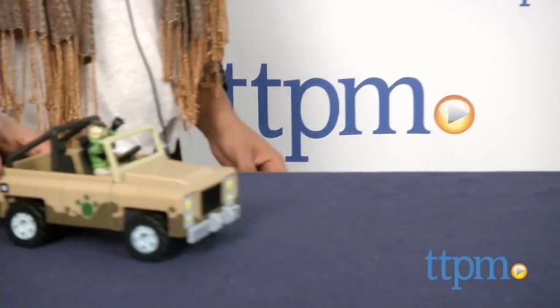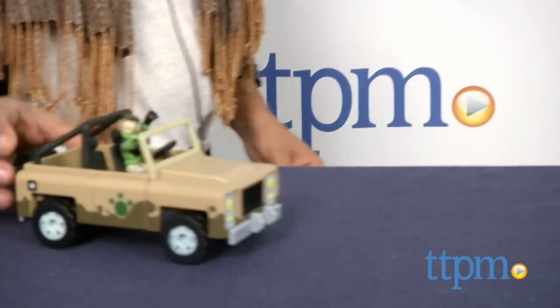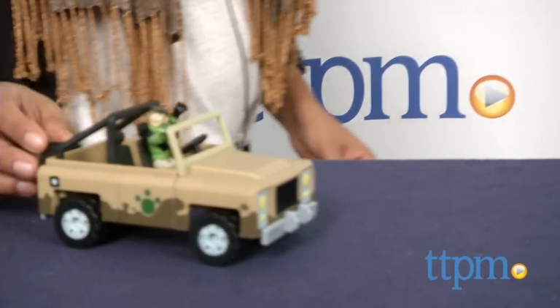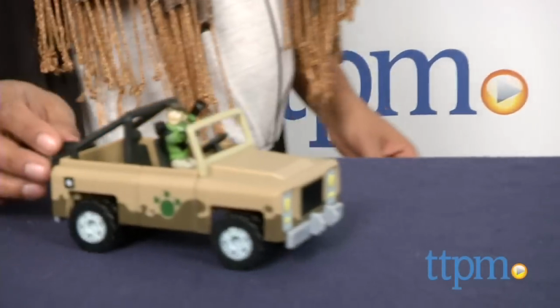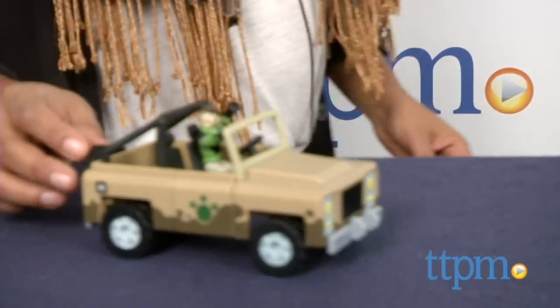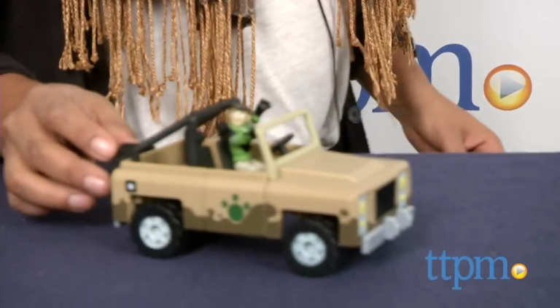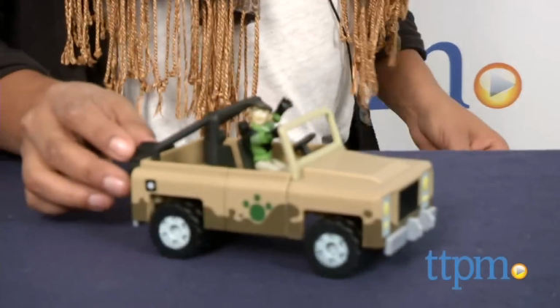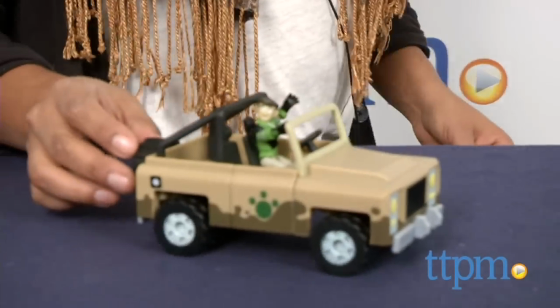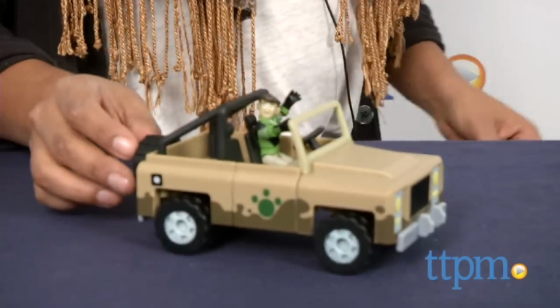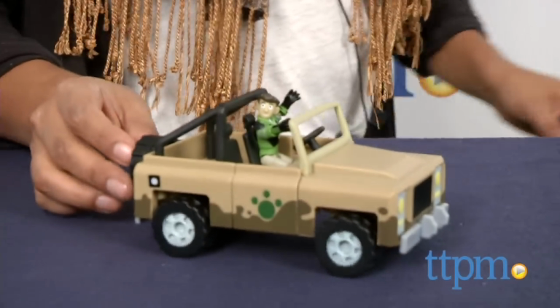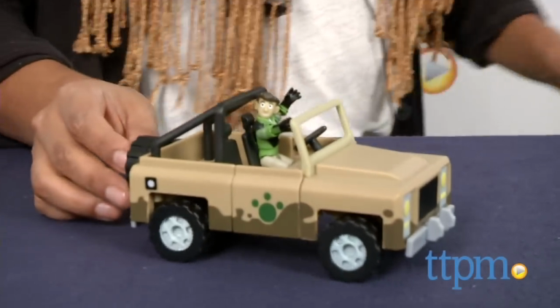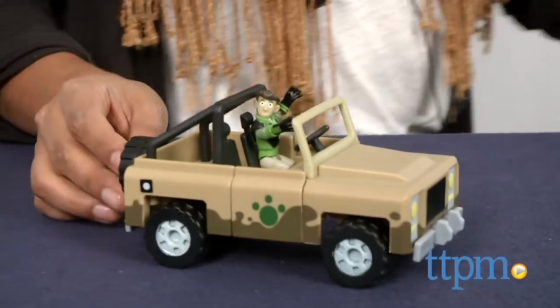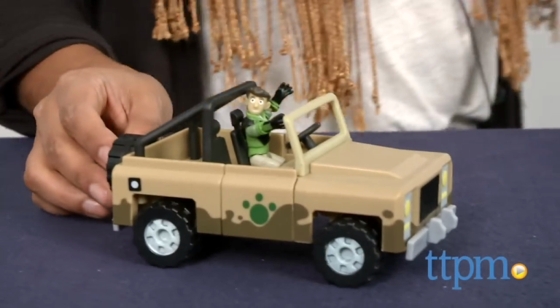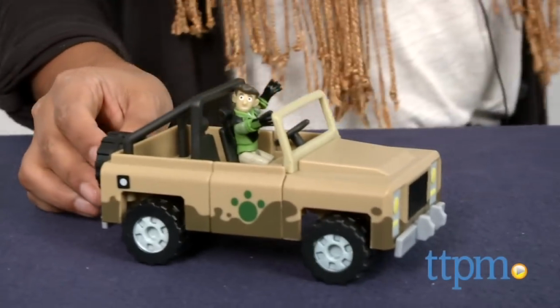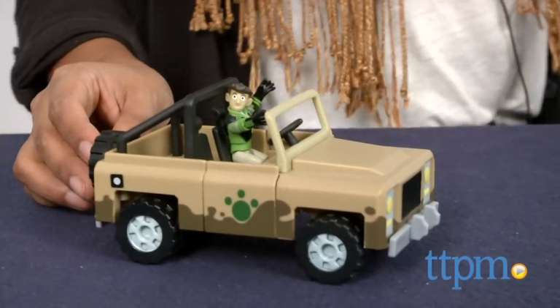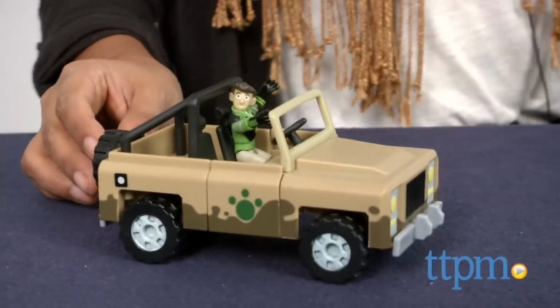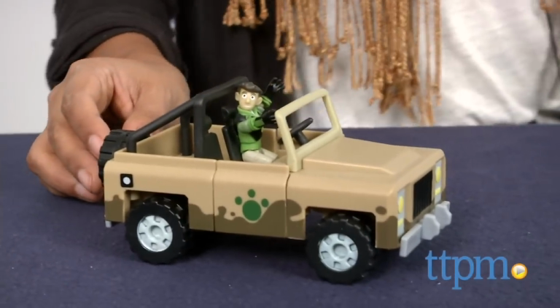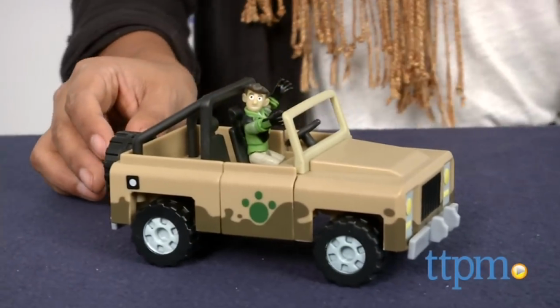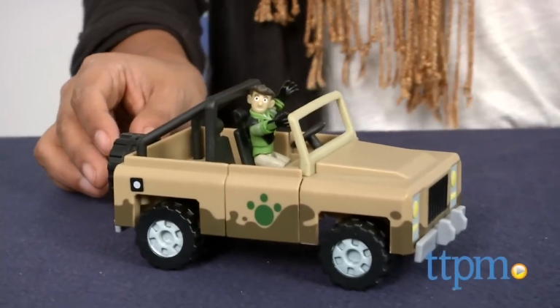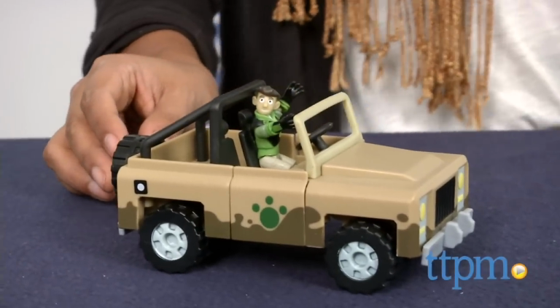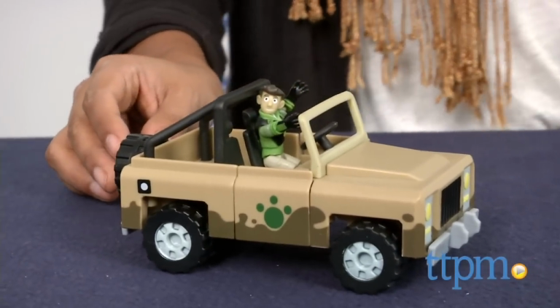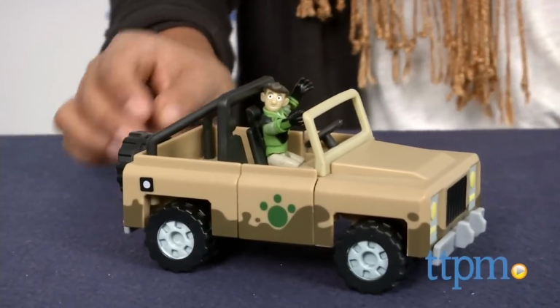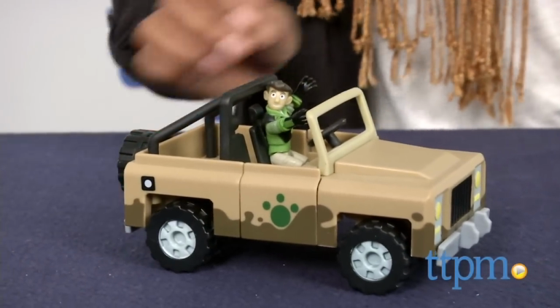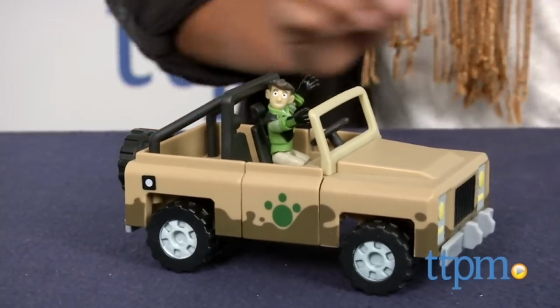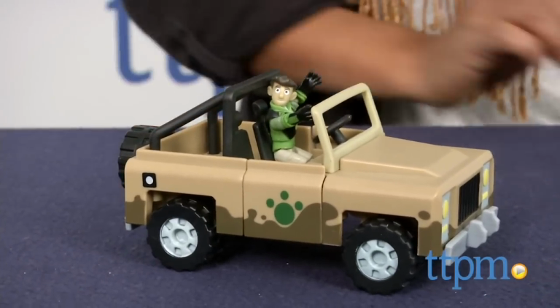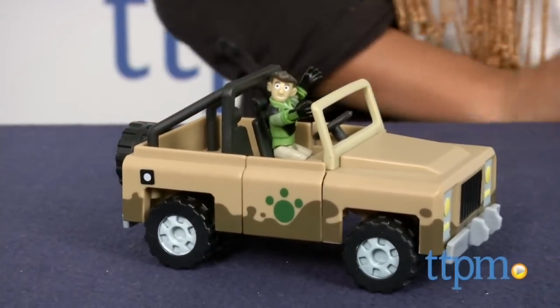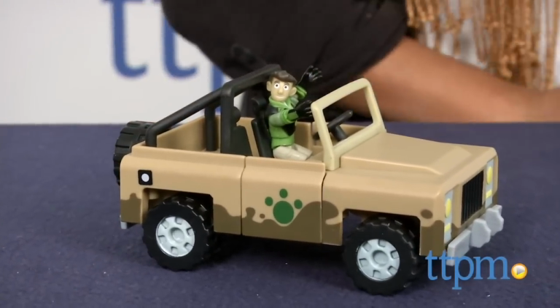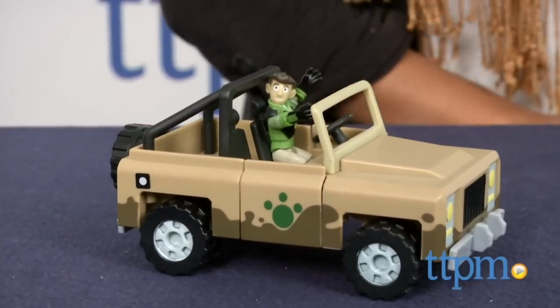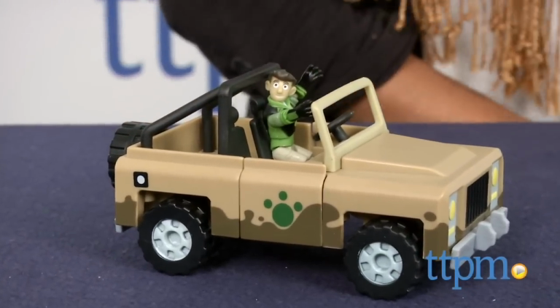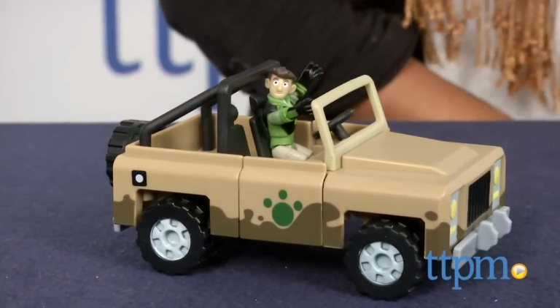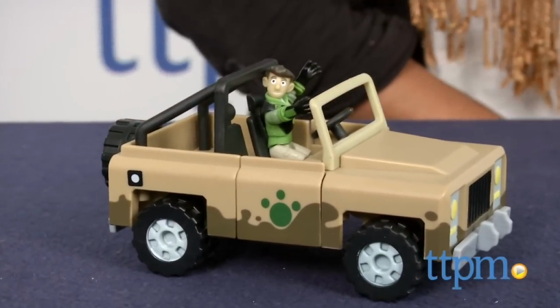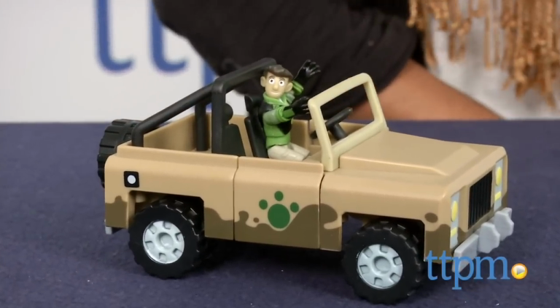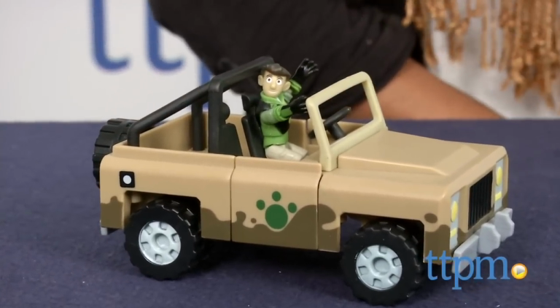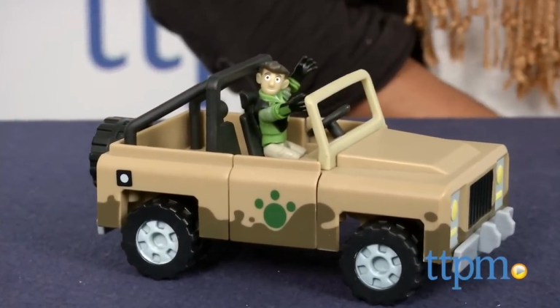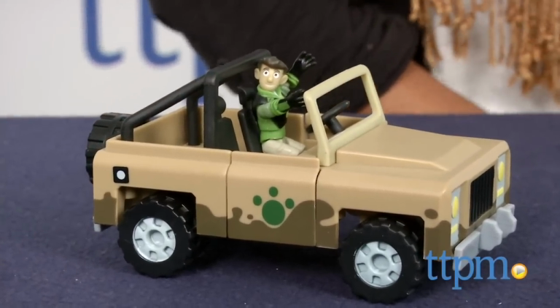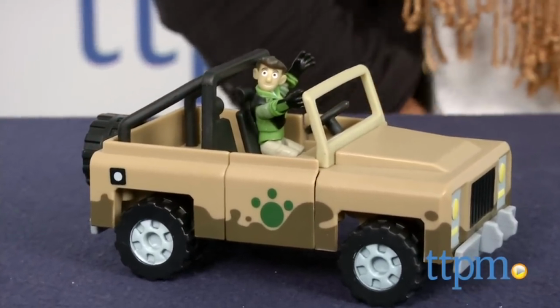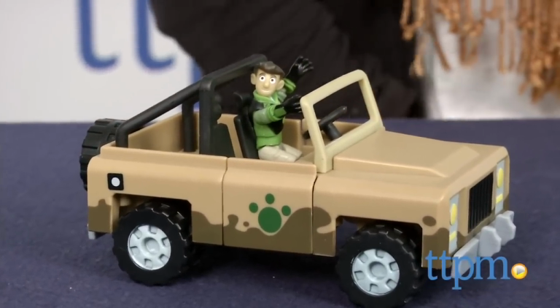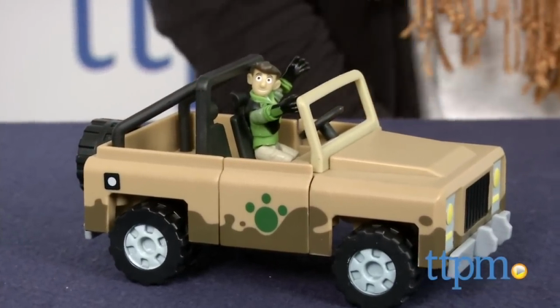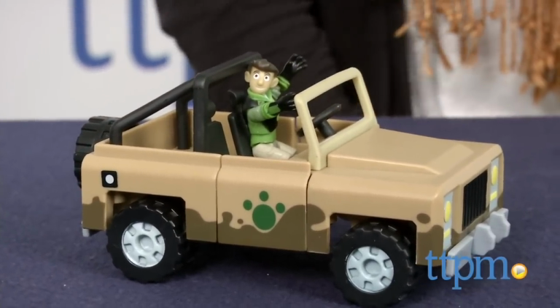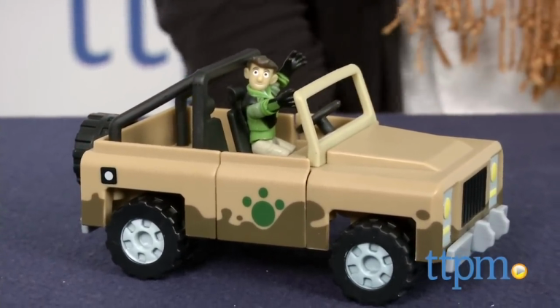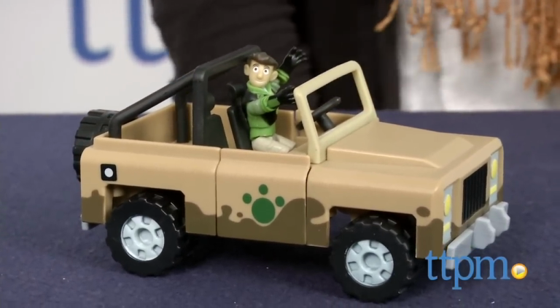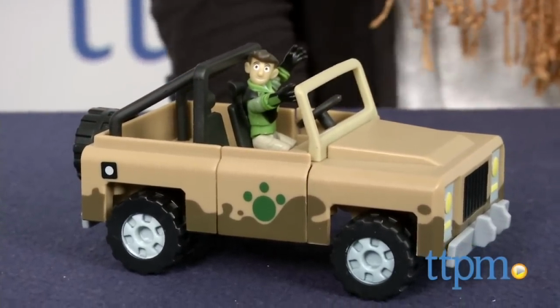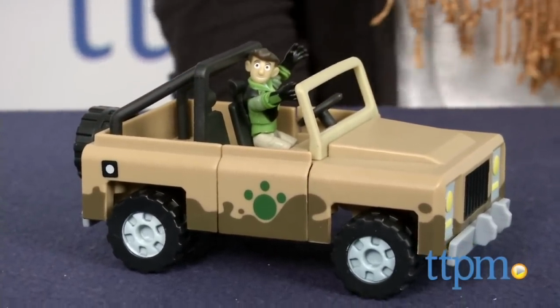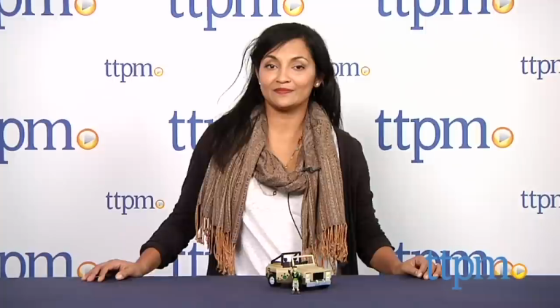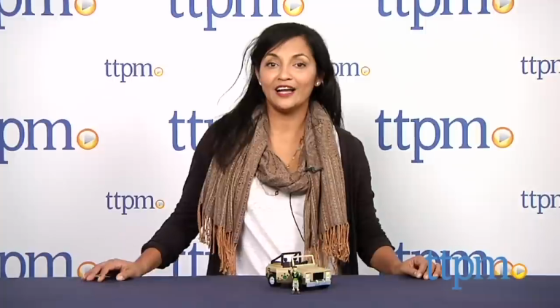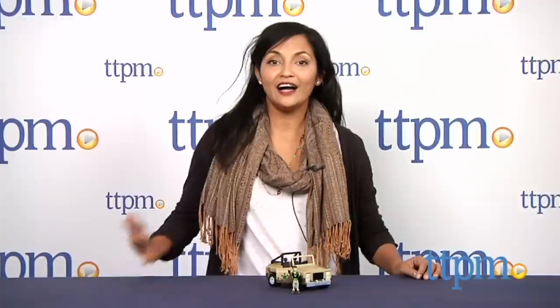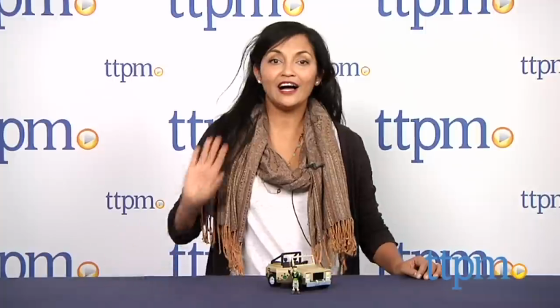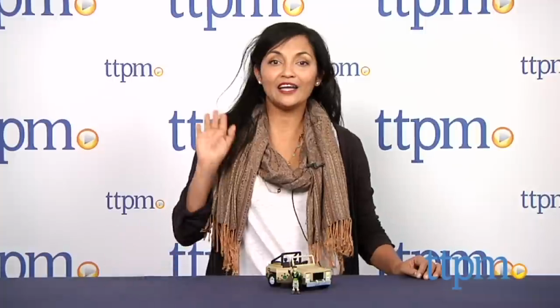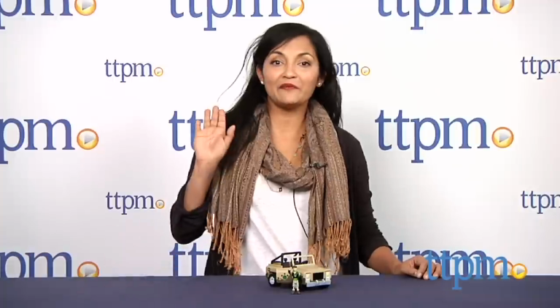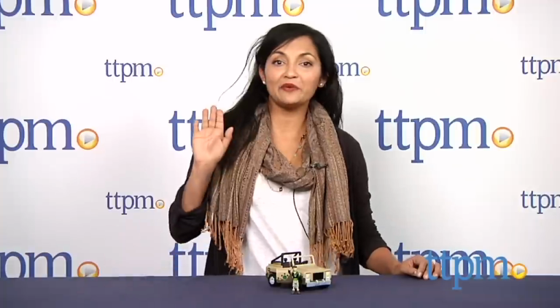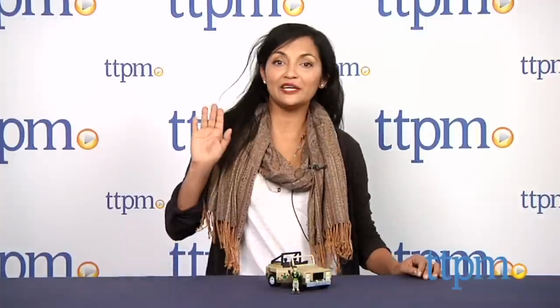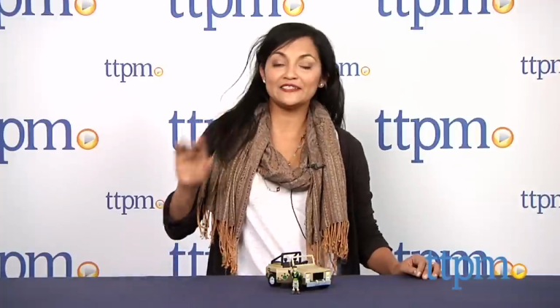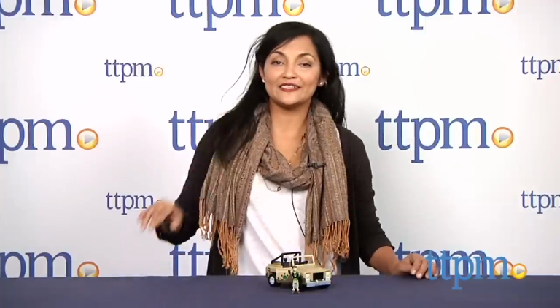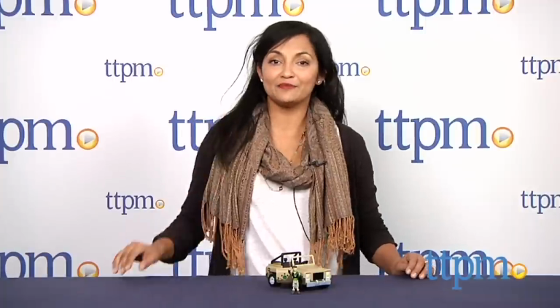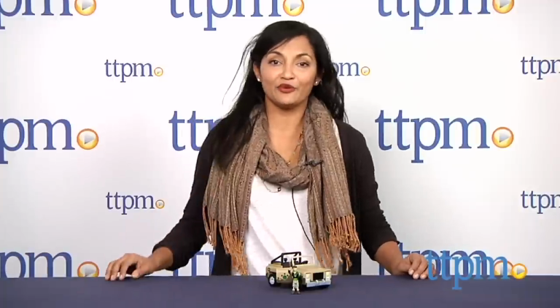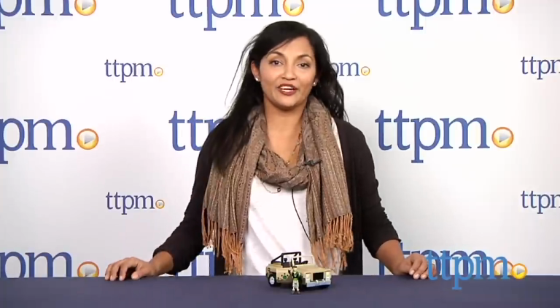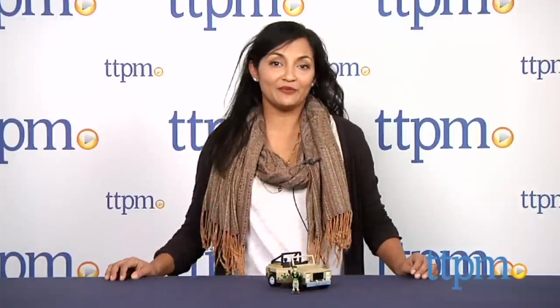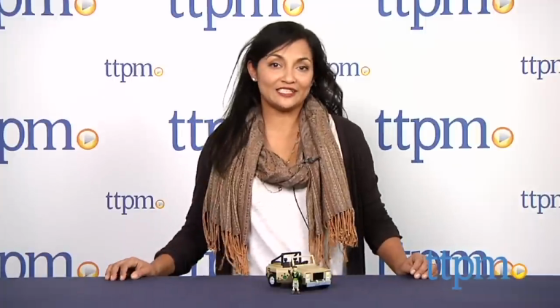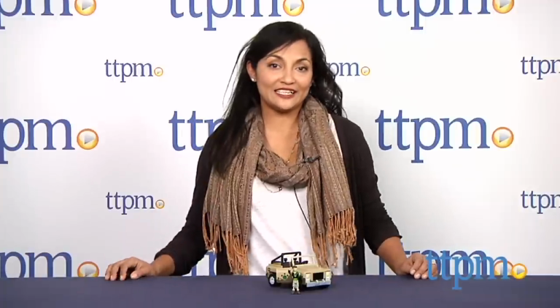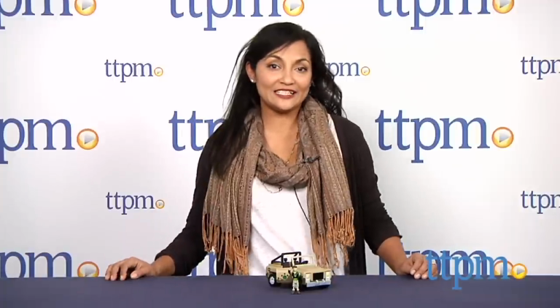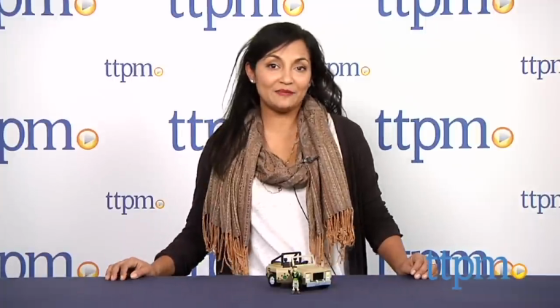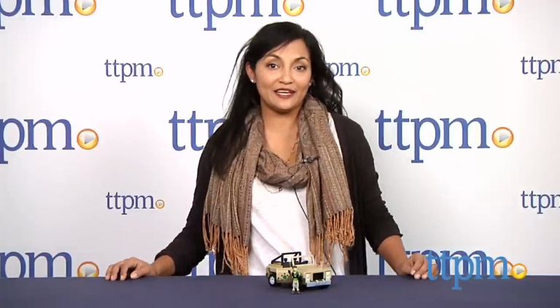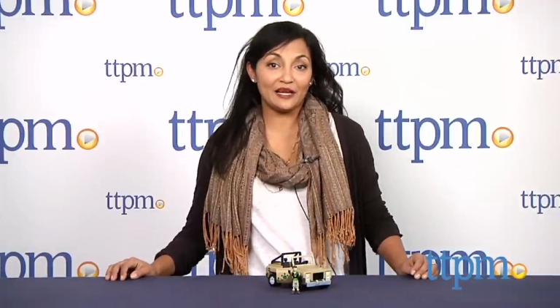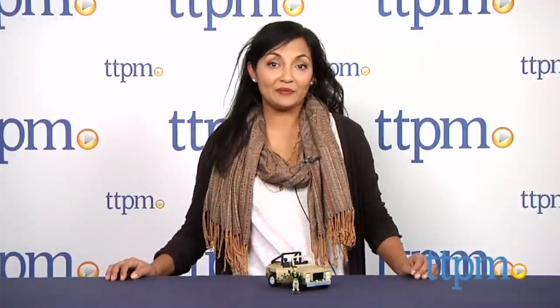We're freewheeling and on a Creature Exploration Adventure with the Kratz Brothers. Hi everyone, this is Maria with TTPM.